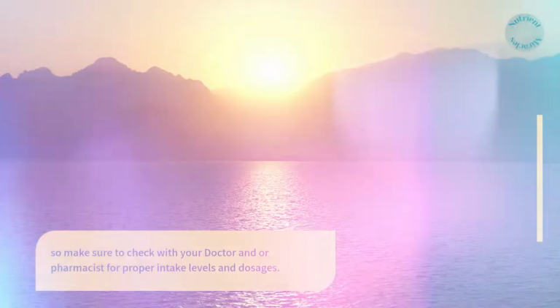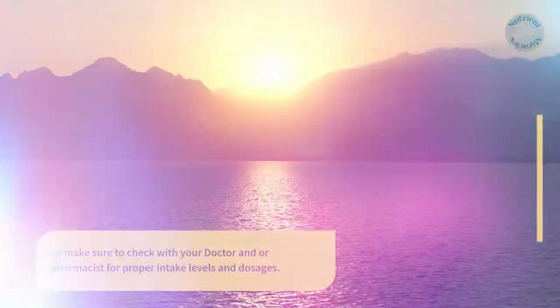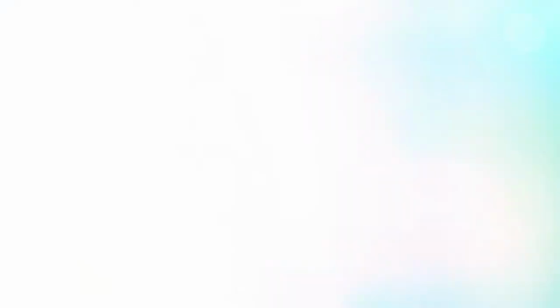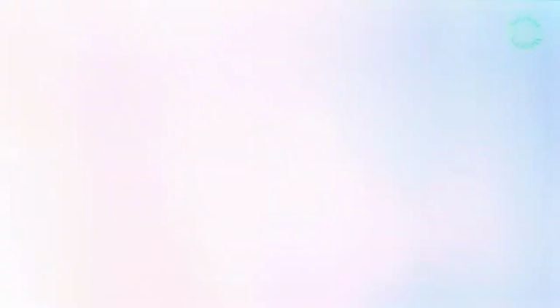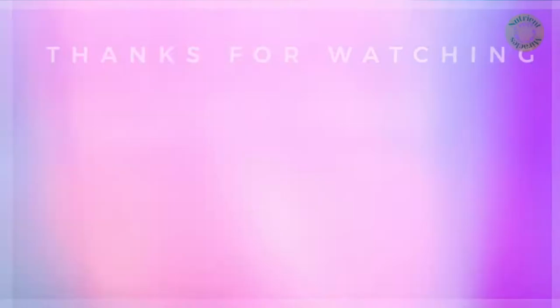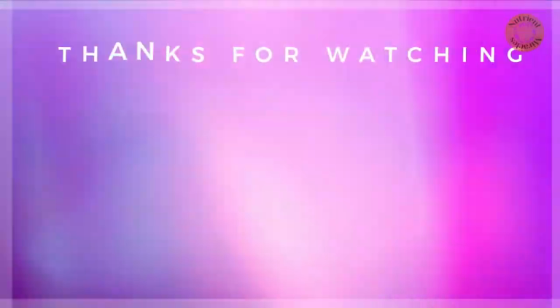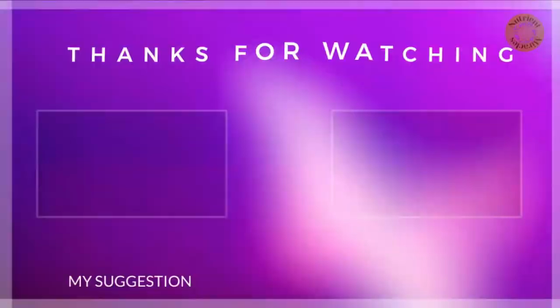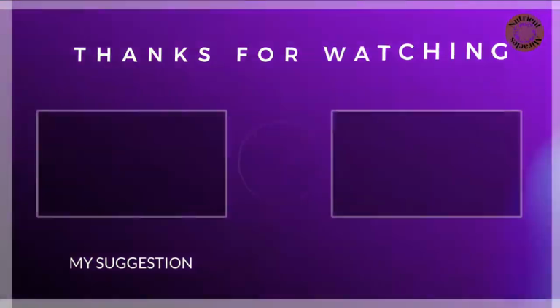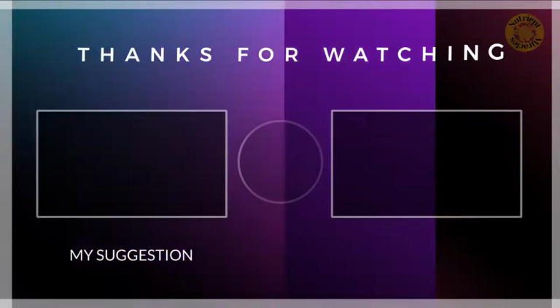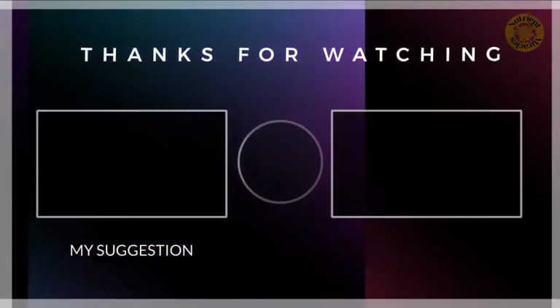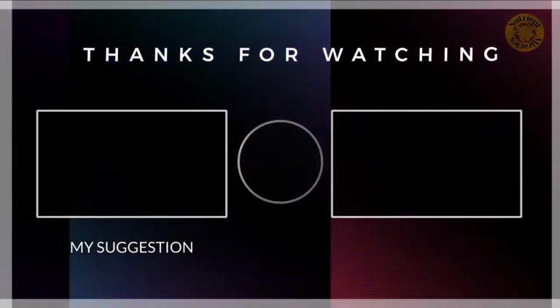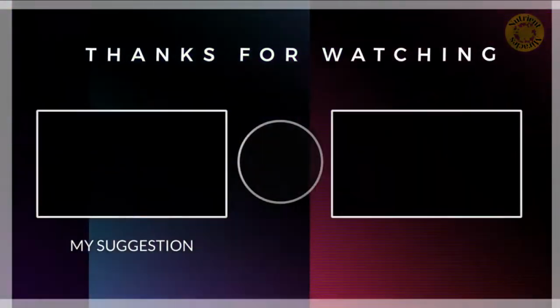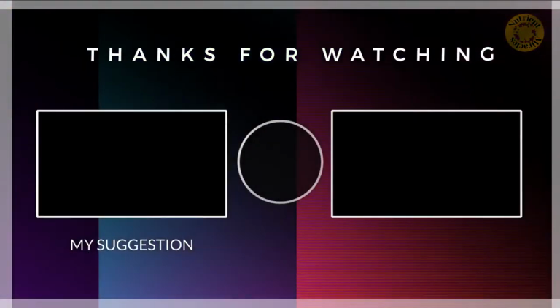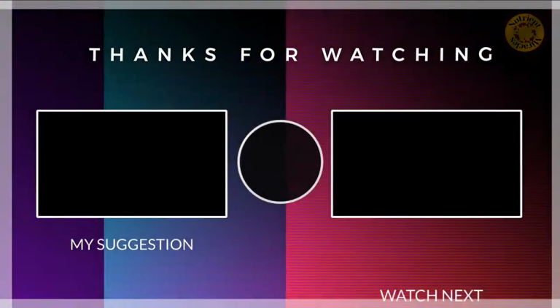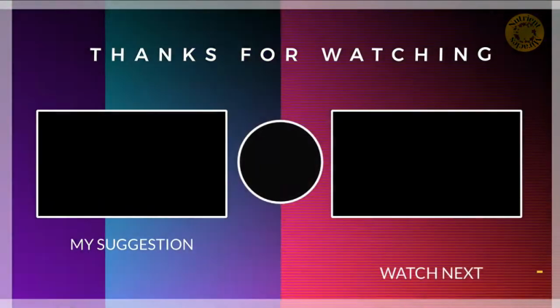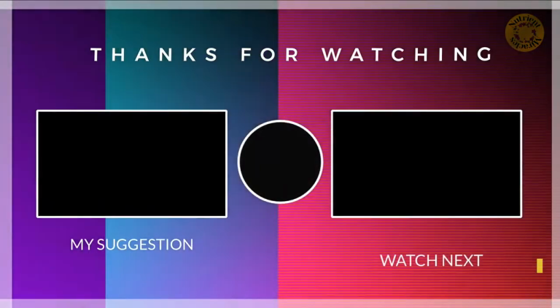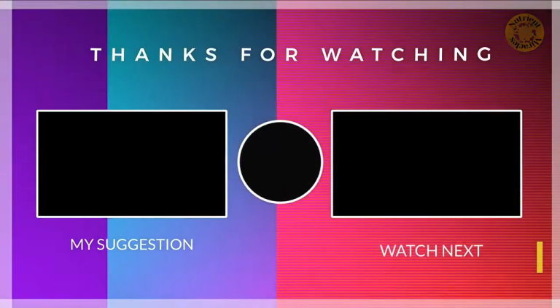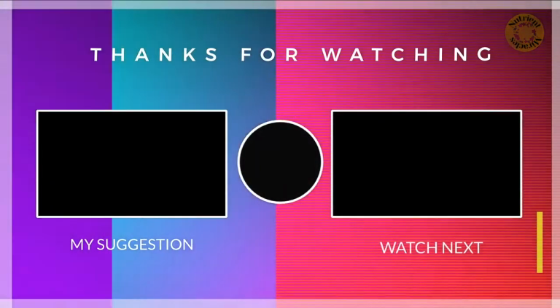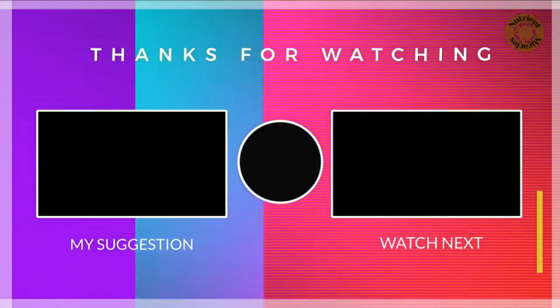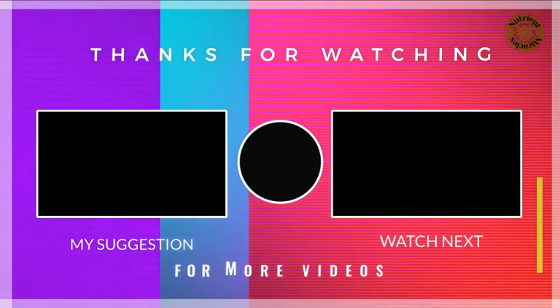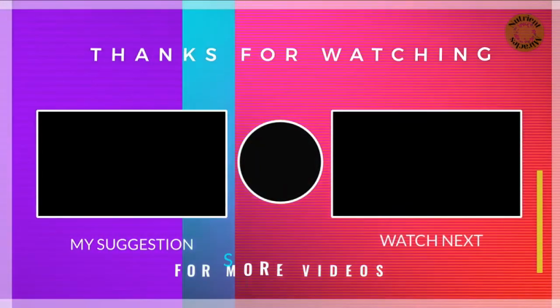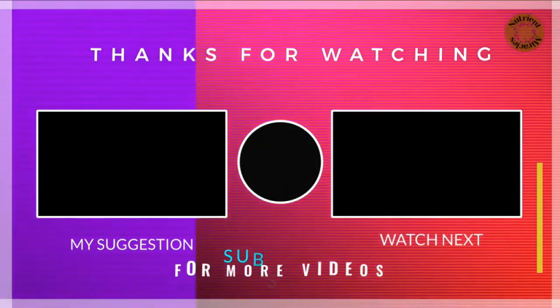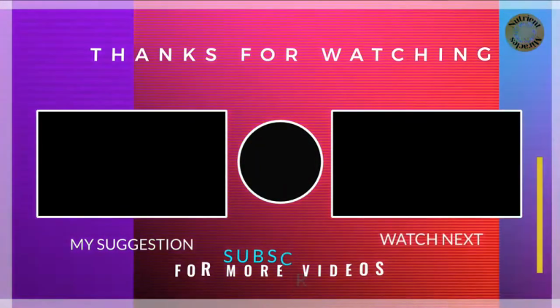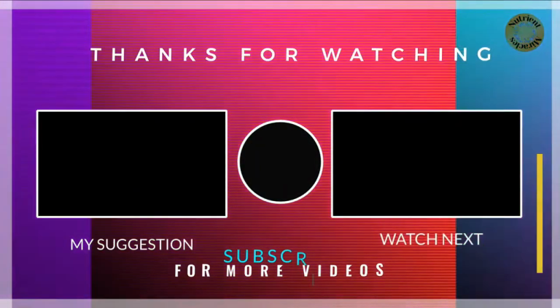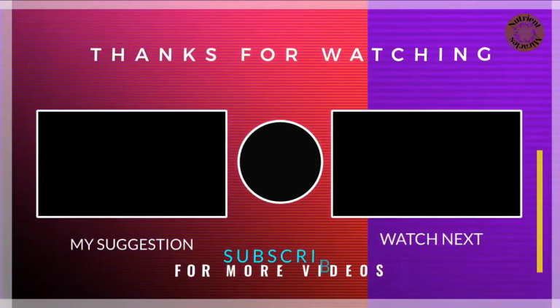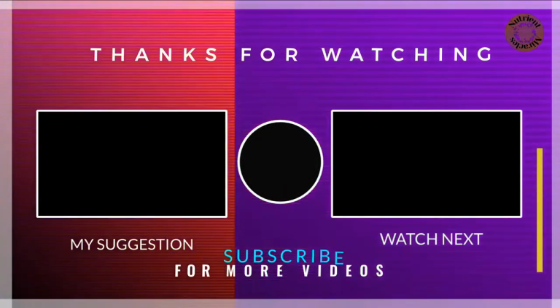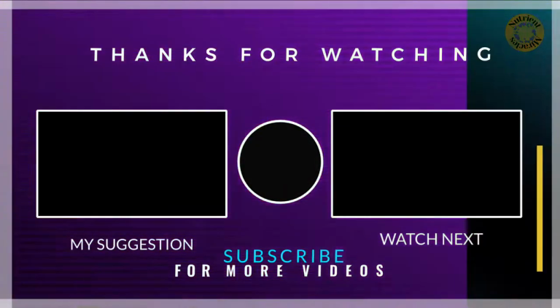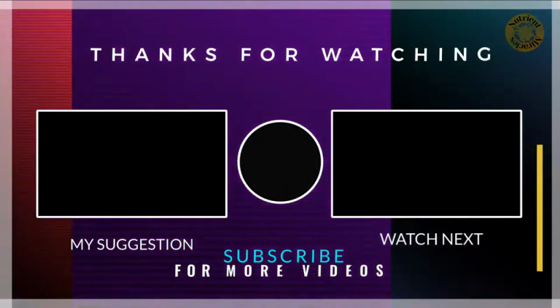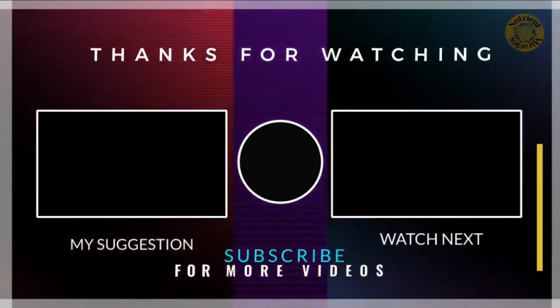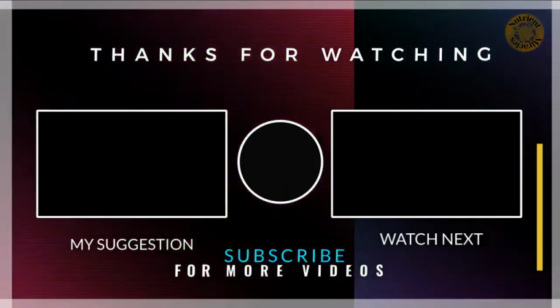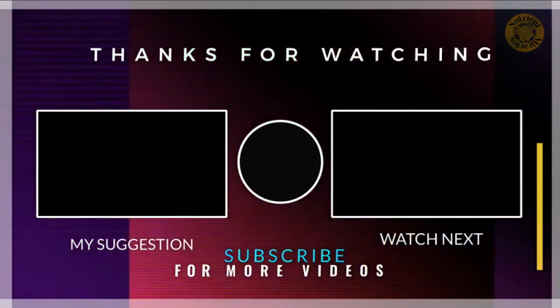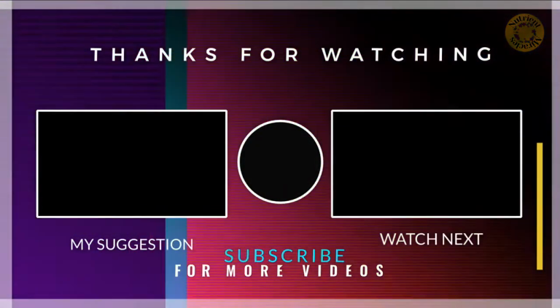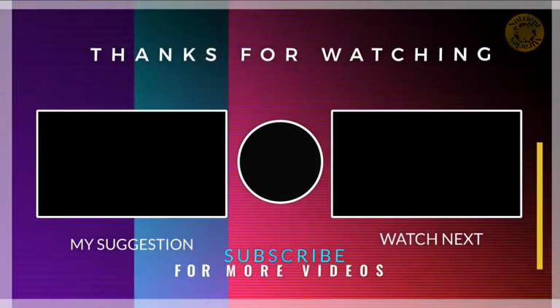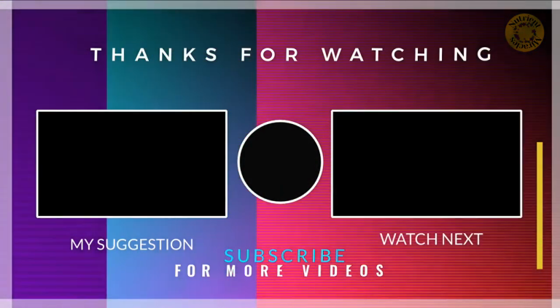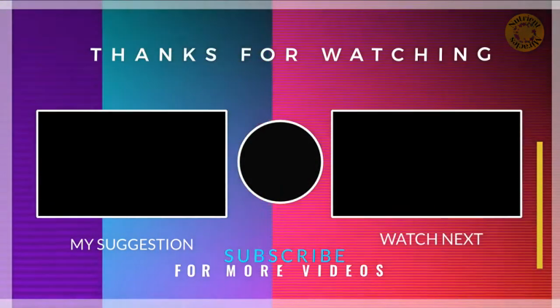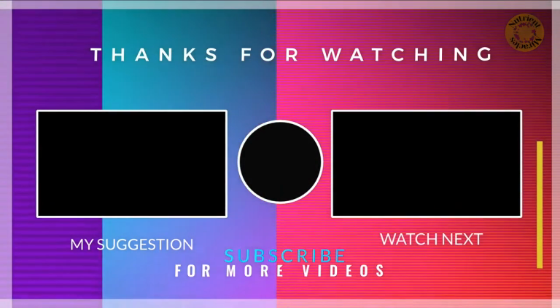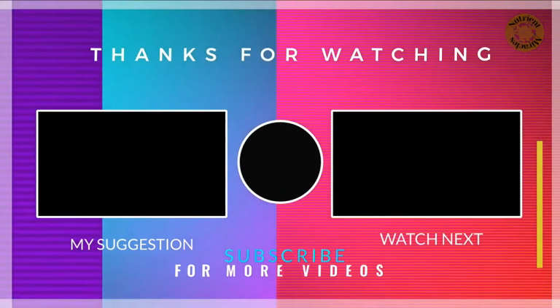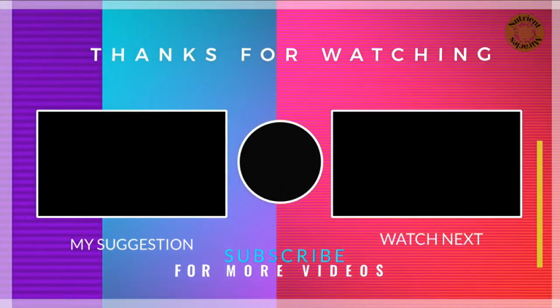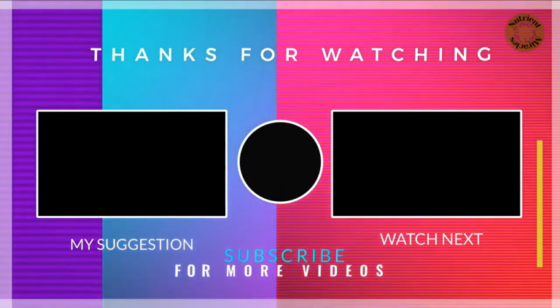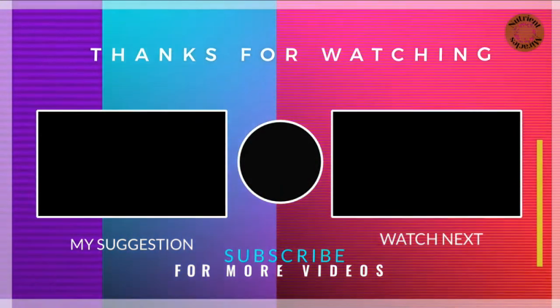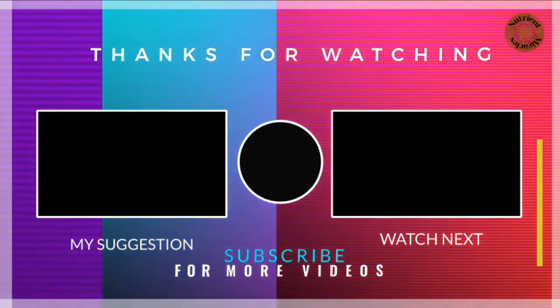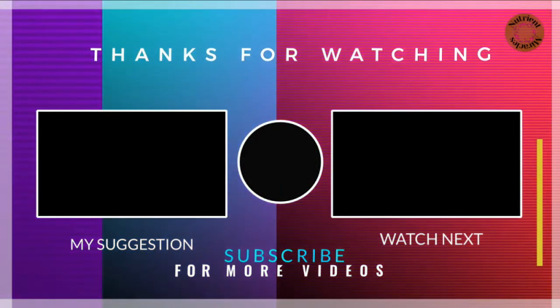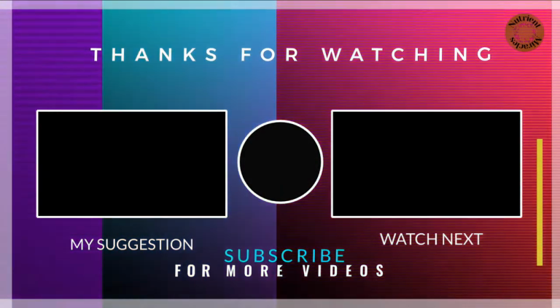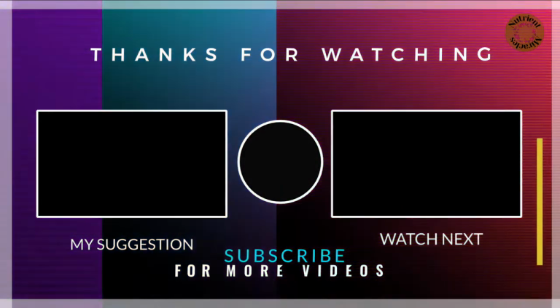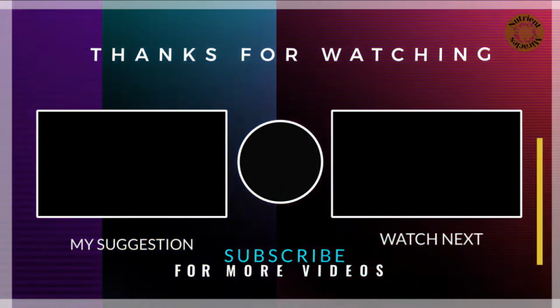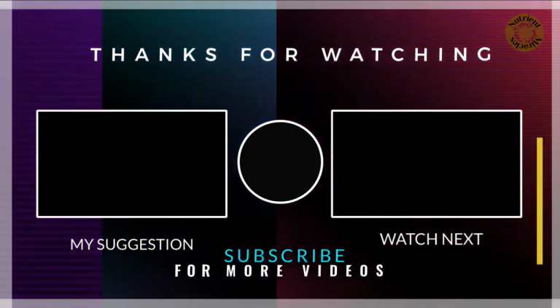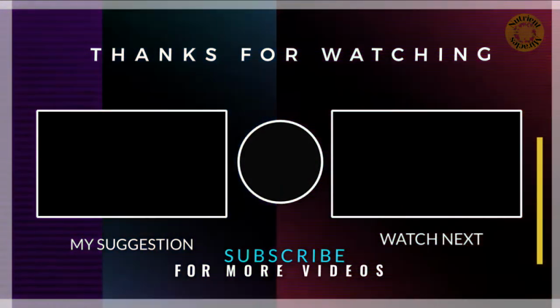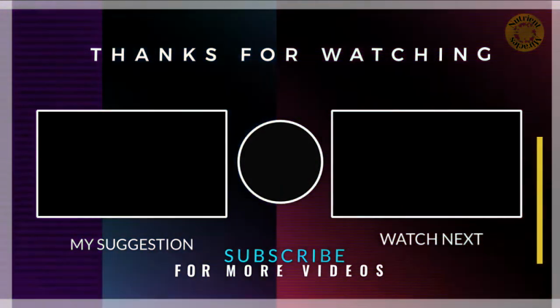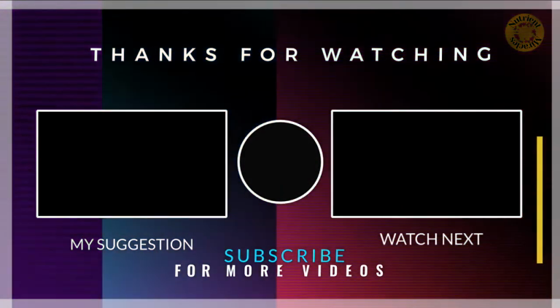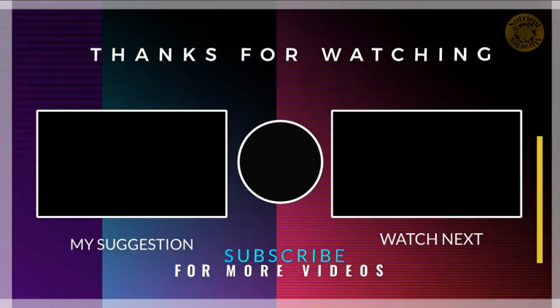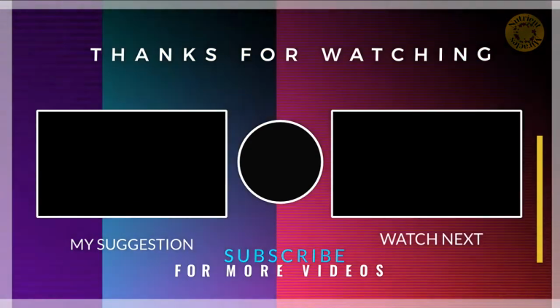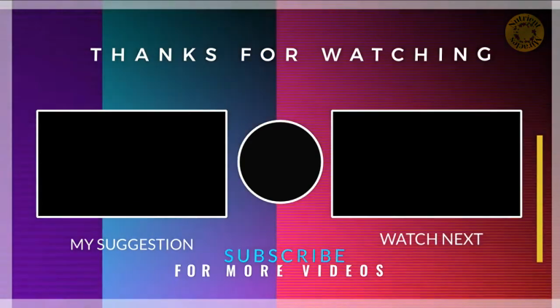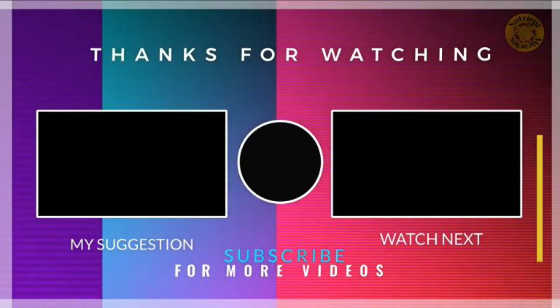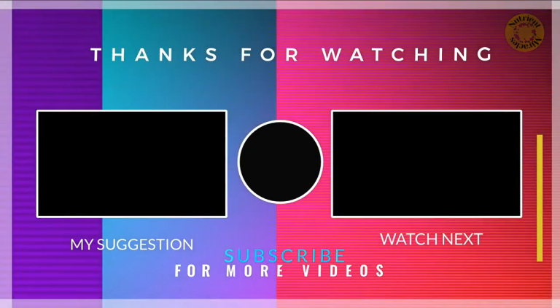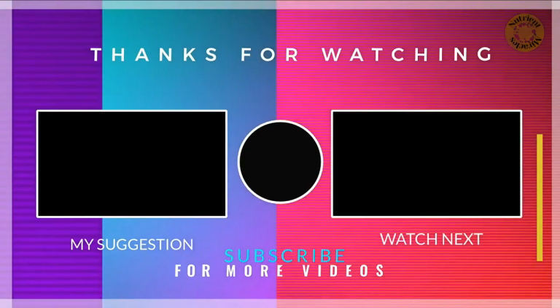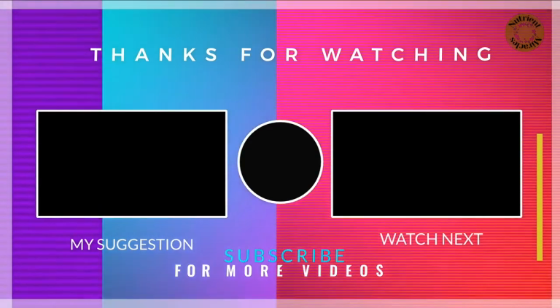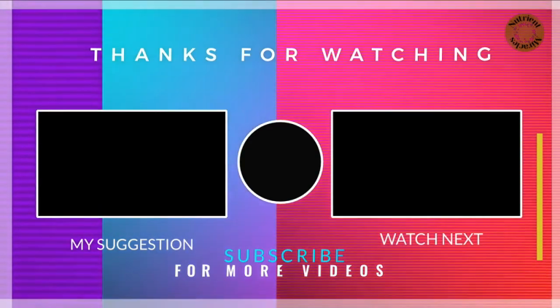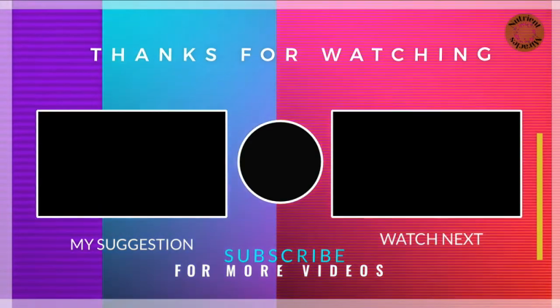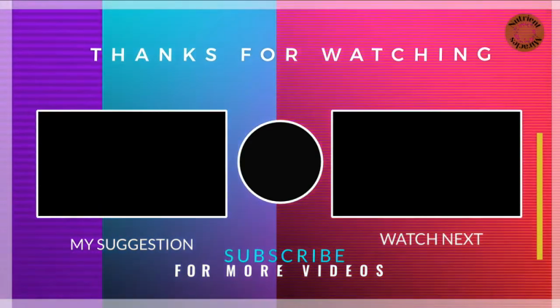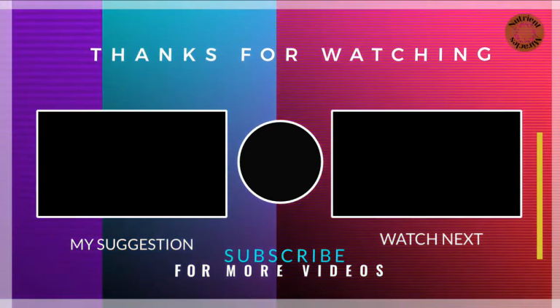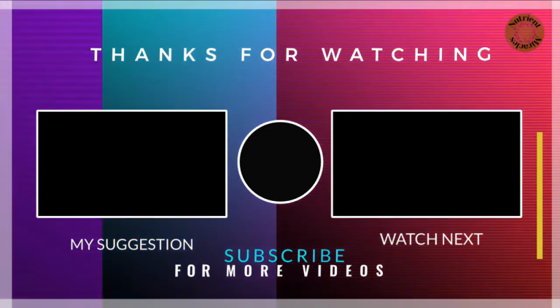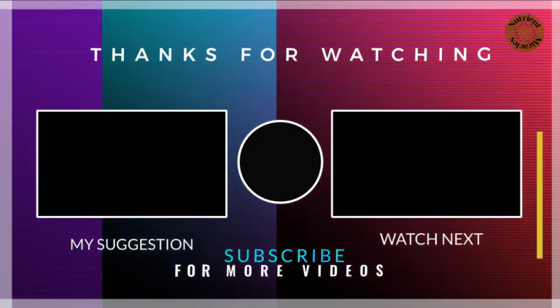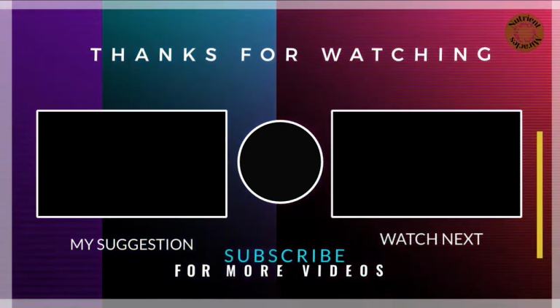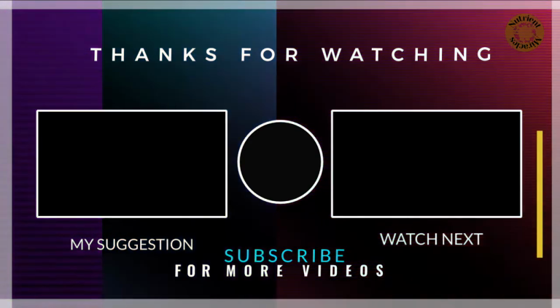Thank you so much for watching today. We really appreciate your support. Please like and subscribe, and we'll see you in the next video.